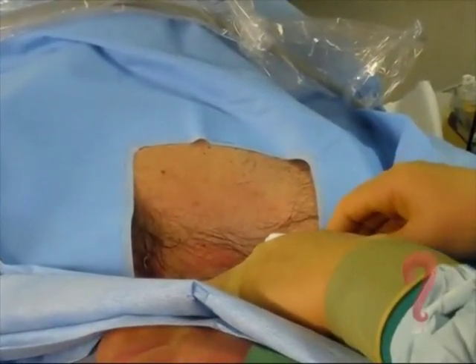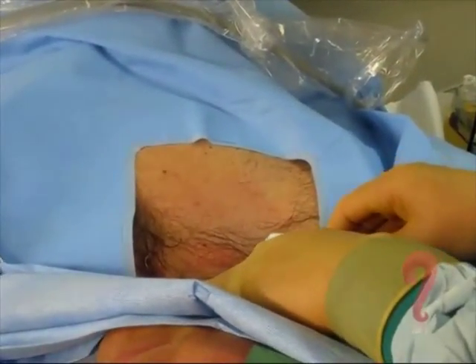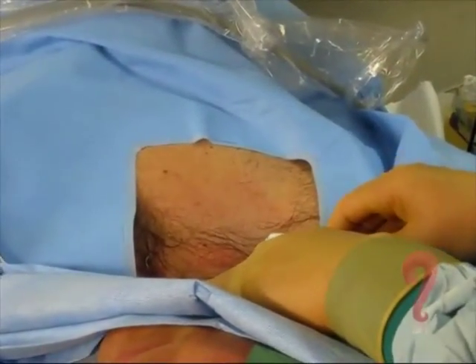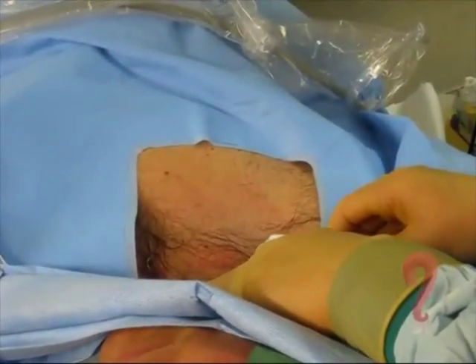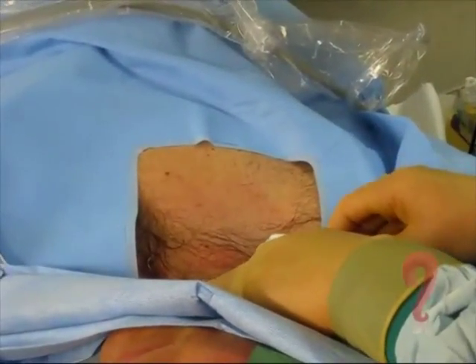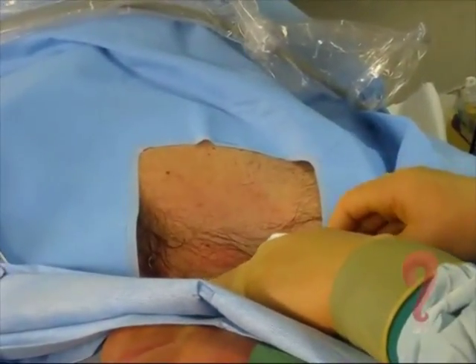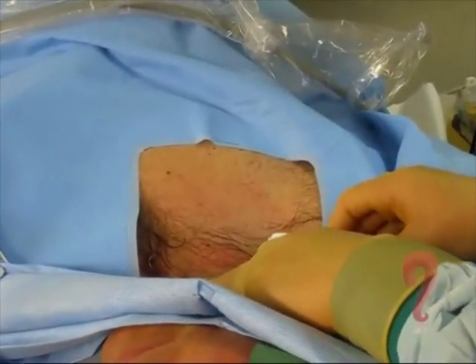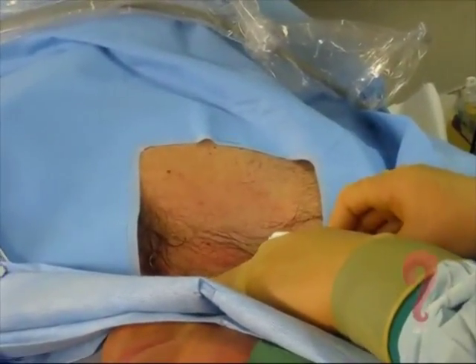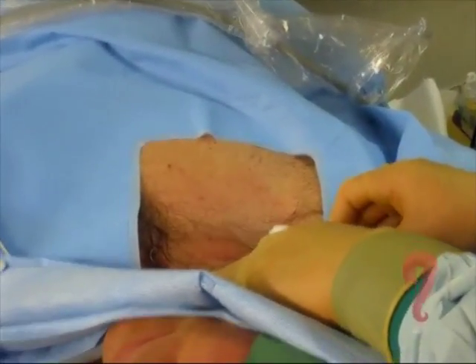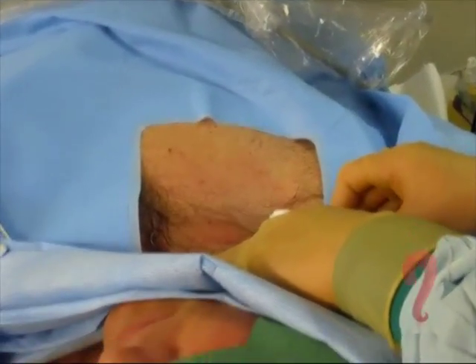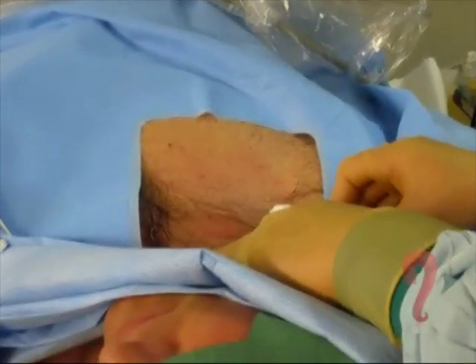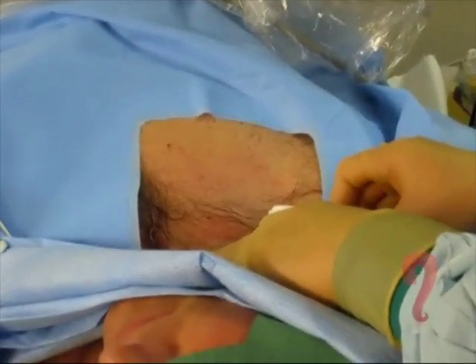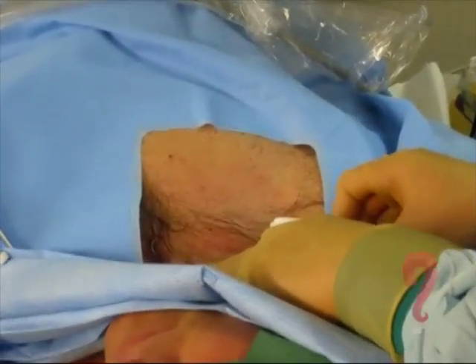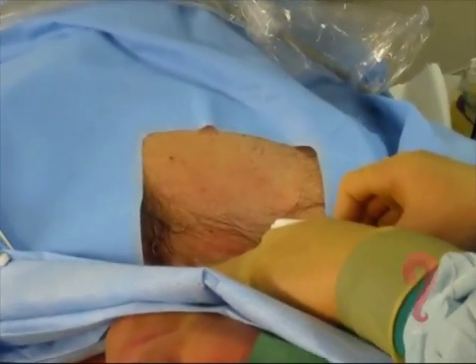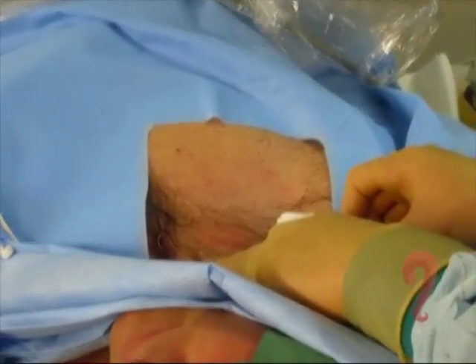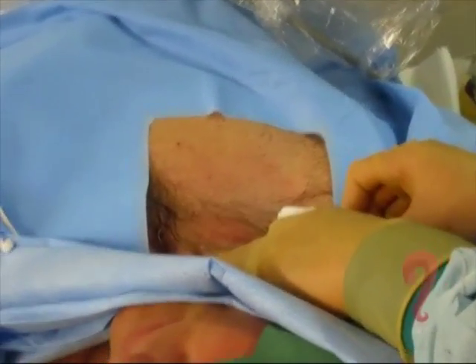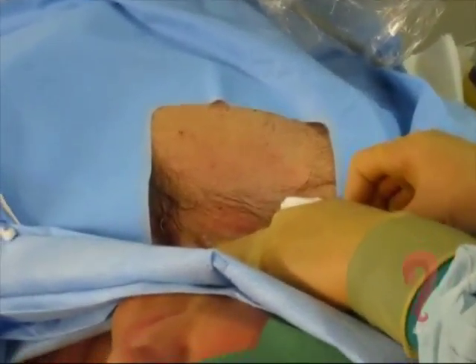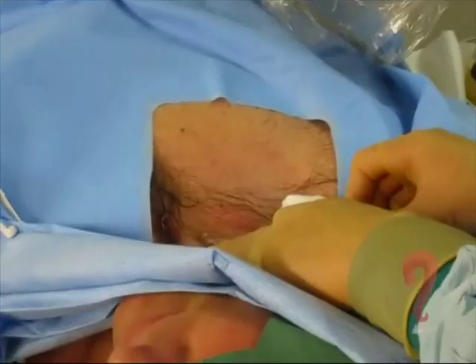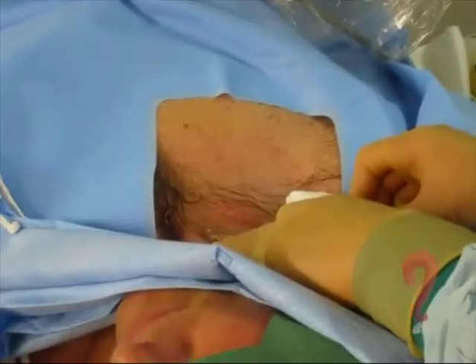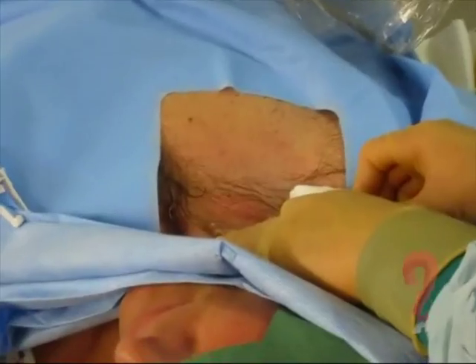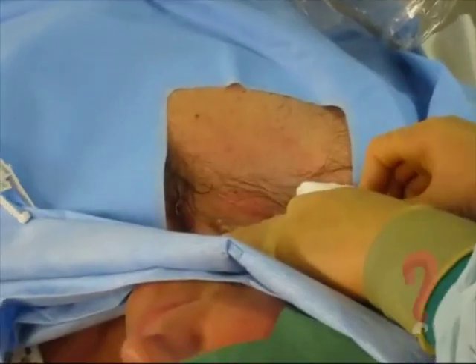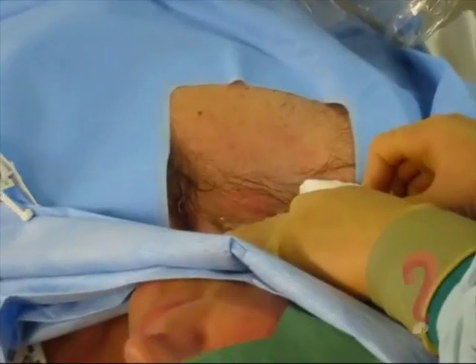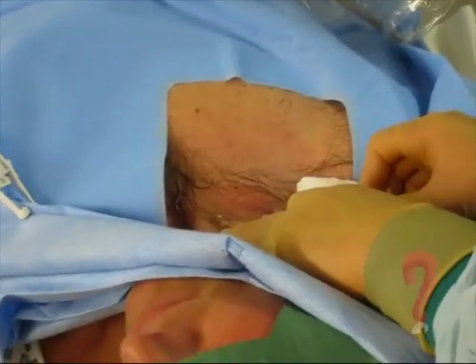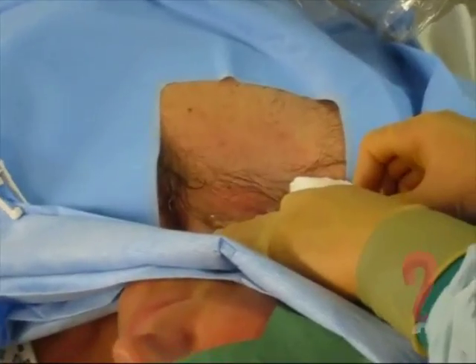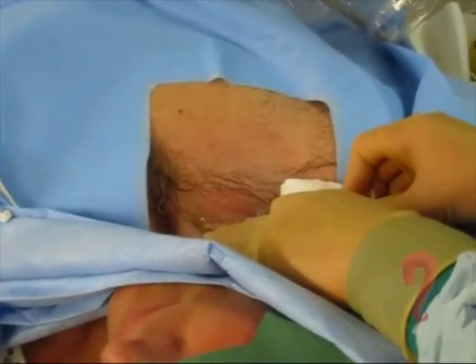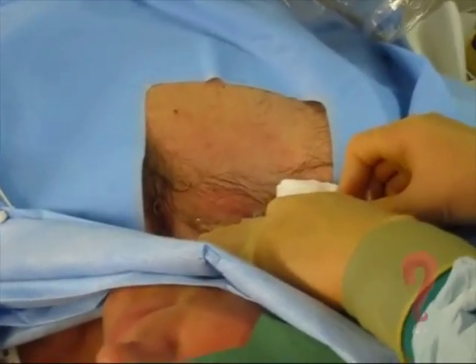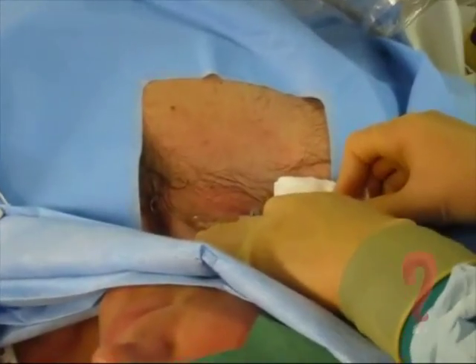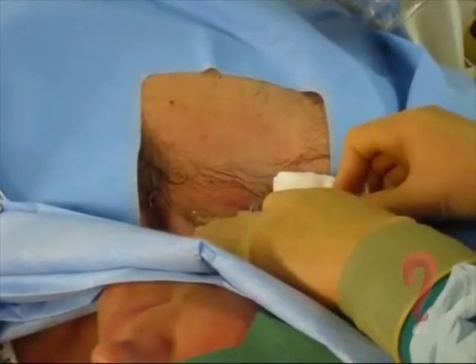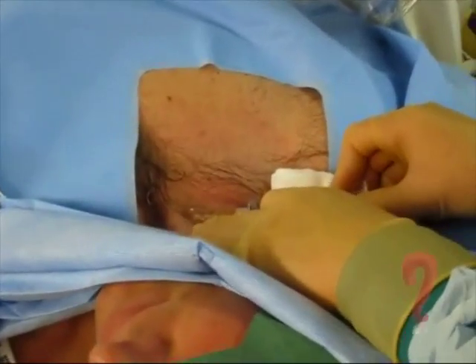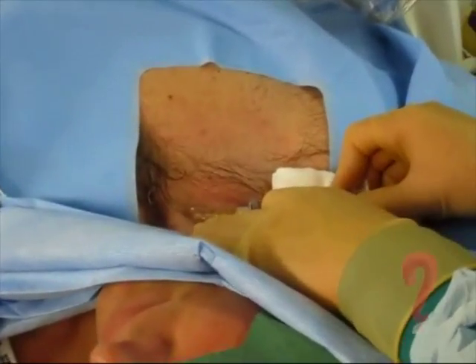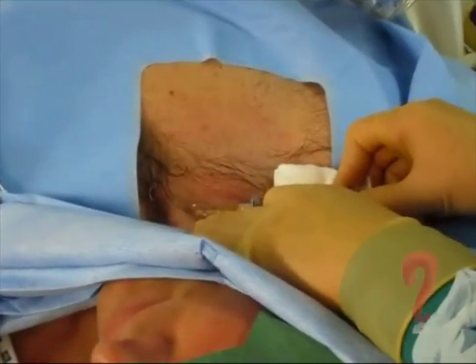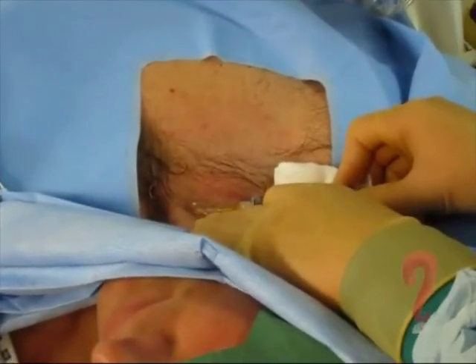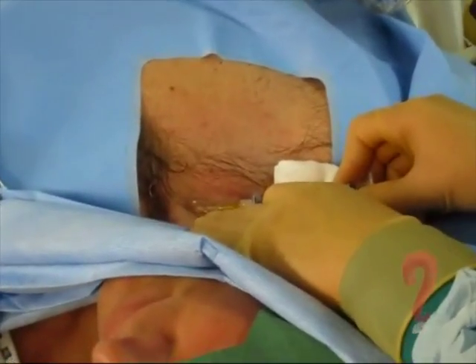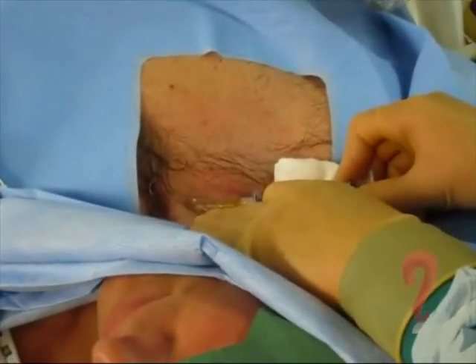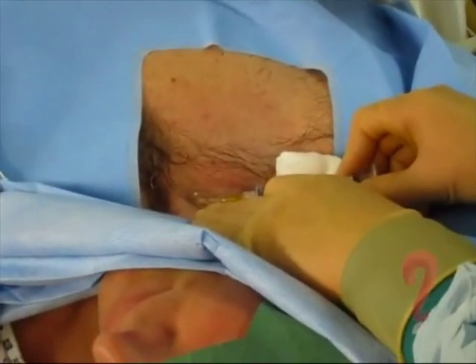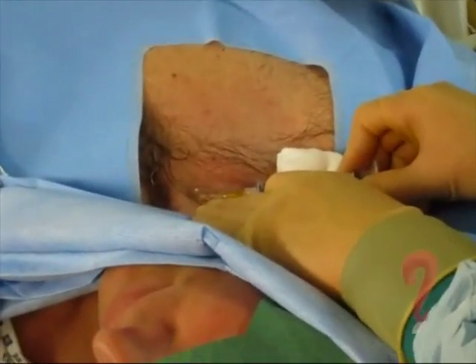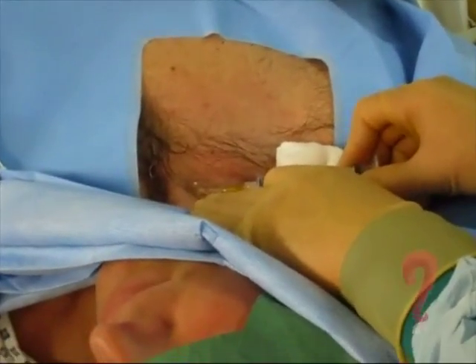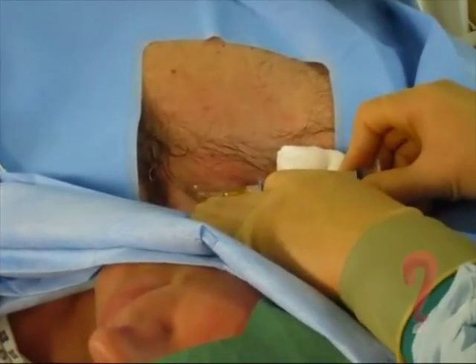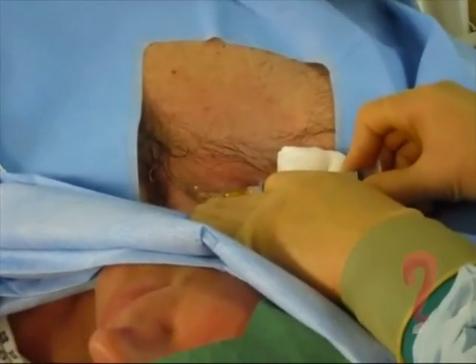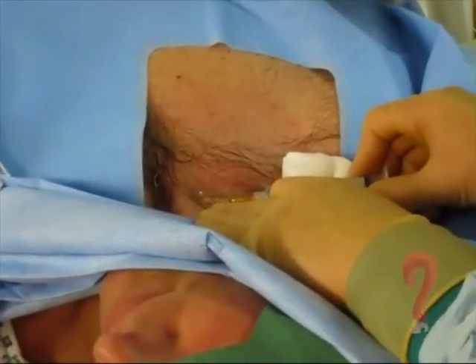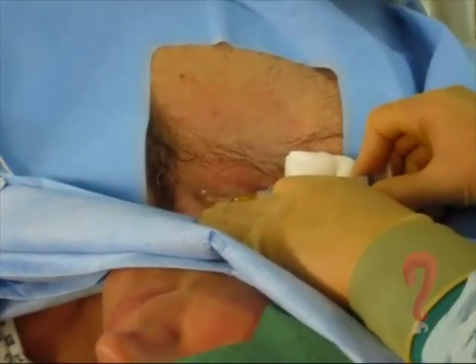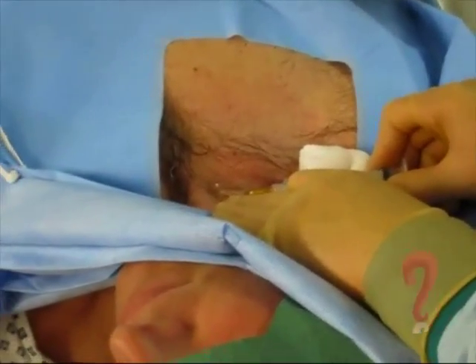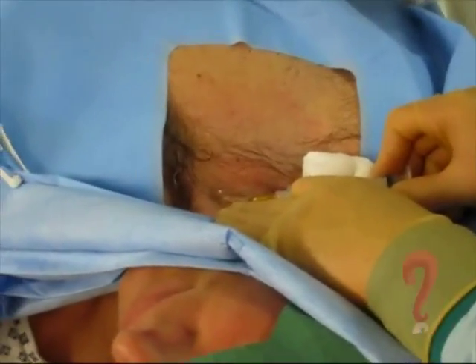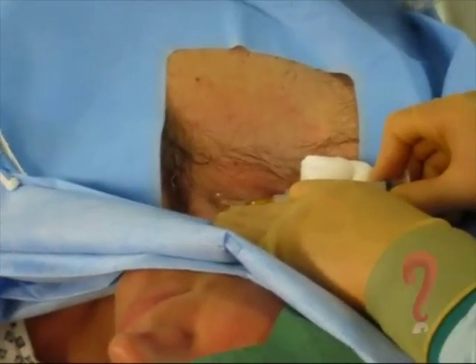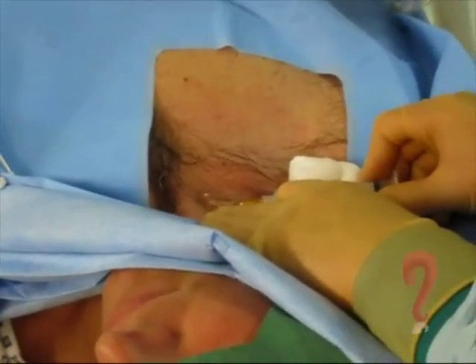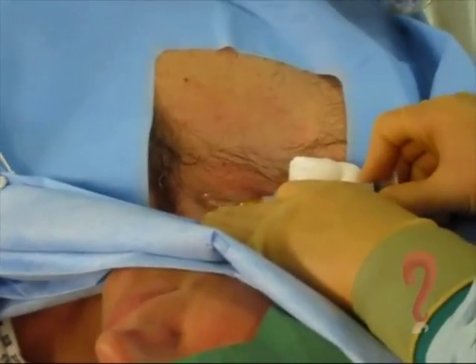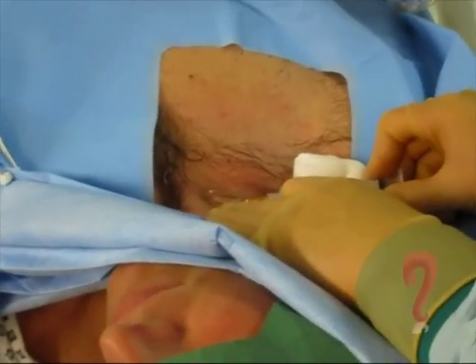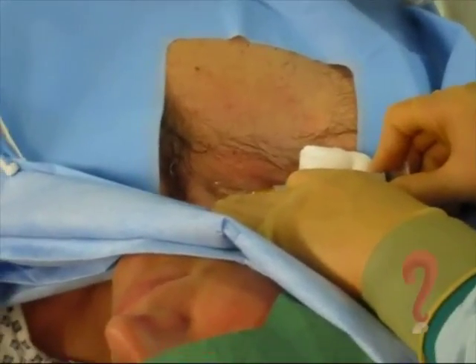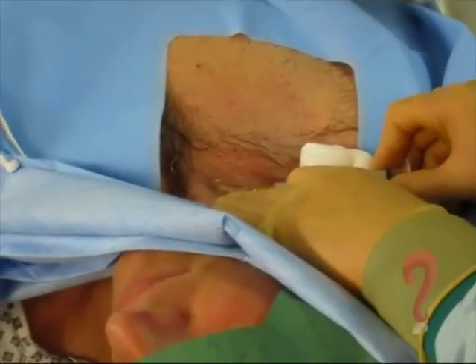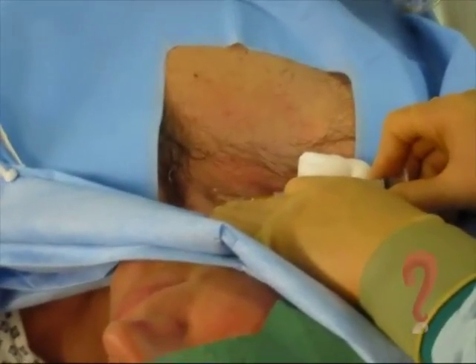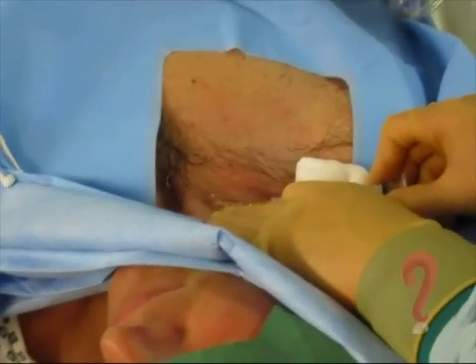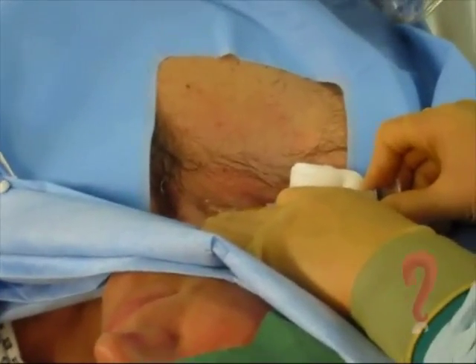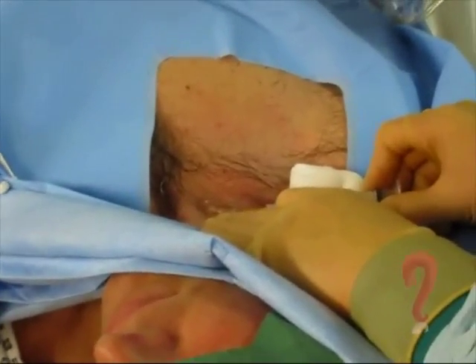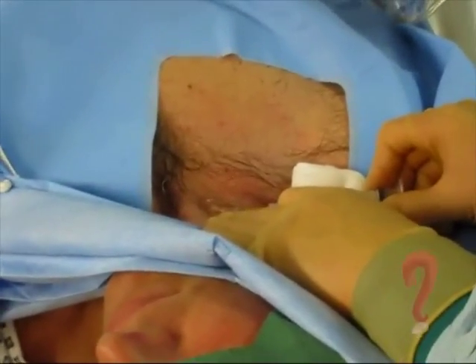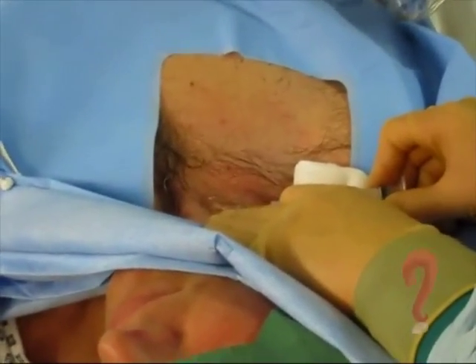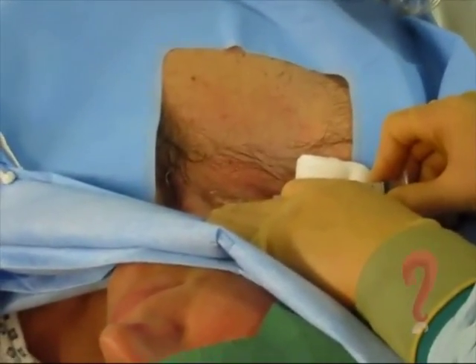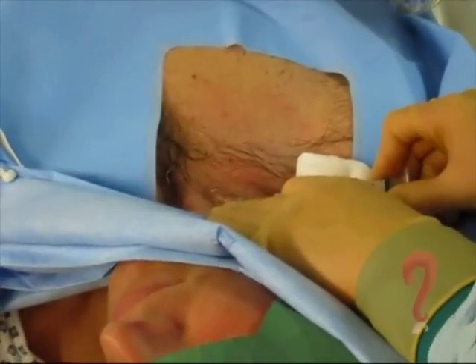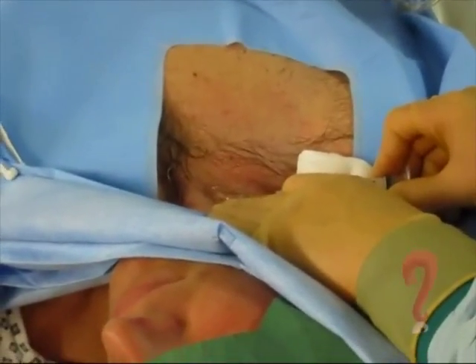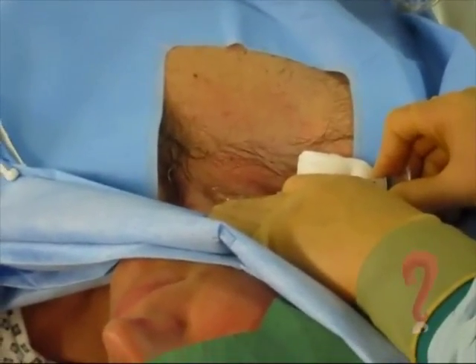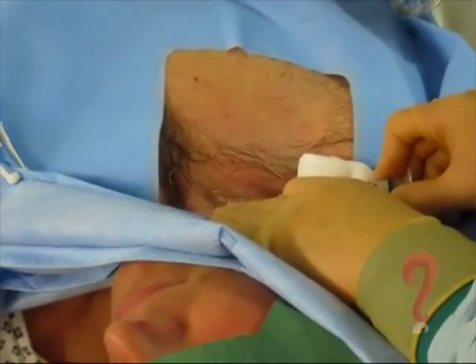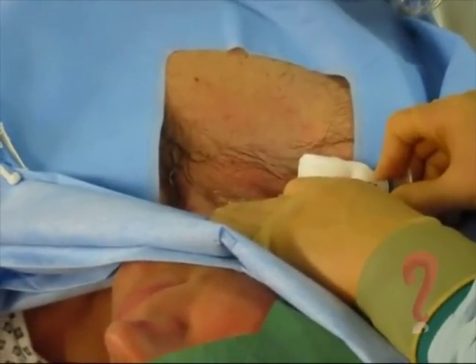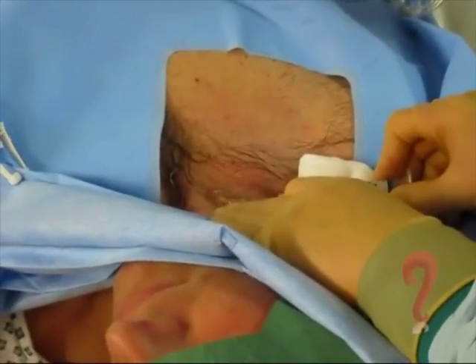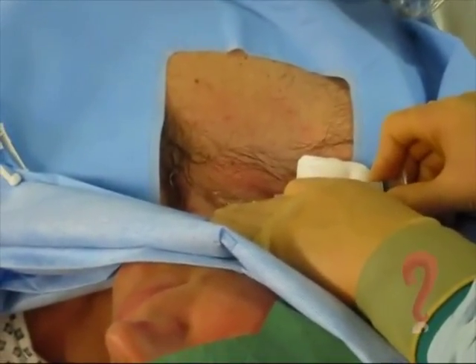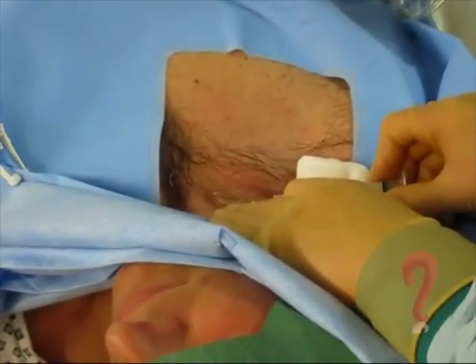We're using a low jugular approach to get as close down to the clavicle as possible, so the line doesn't ride up into the neck.